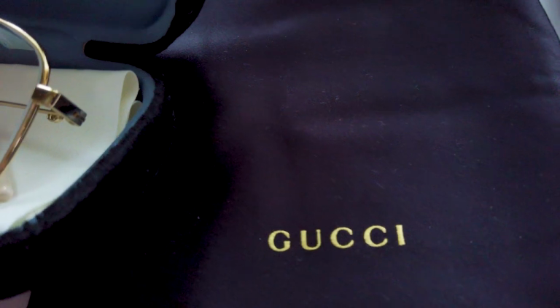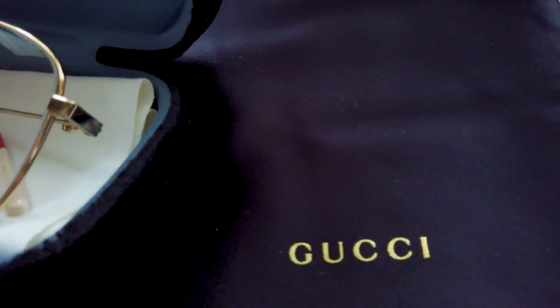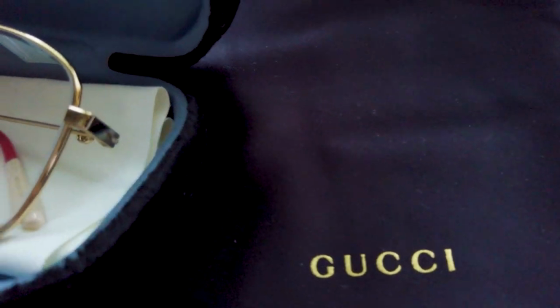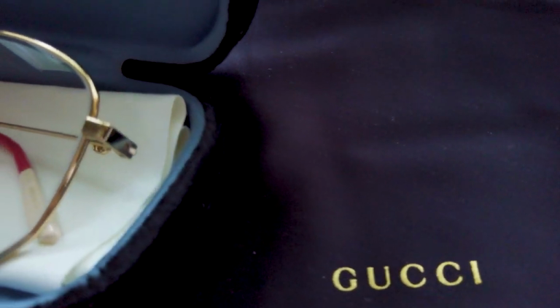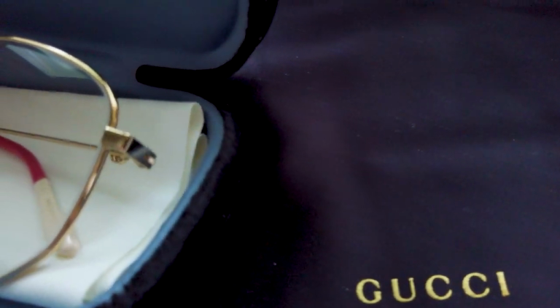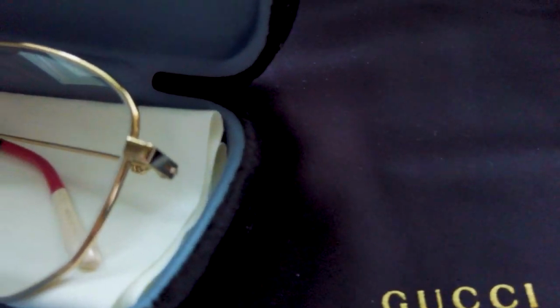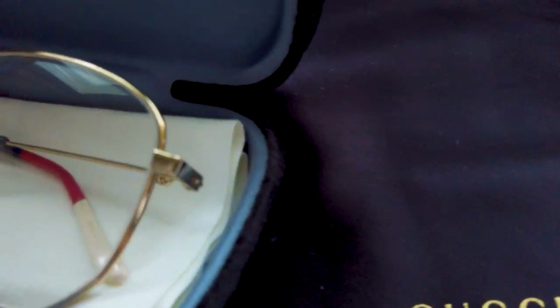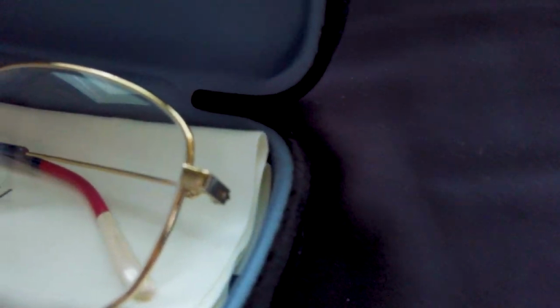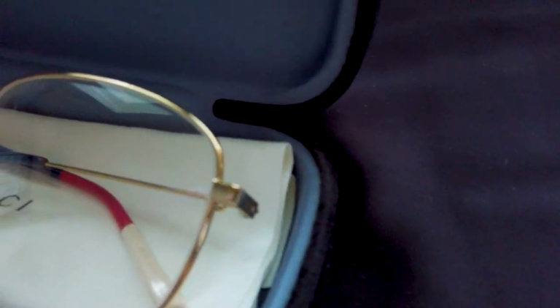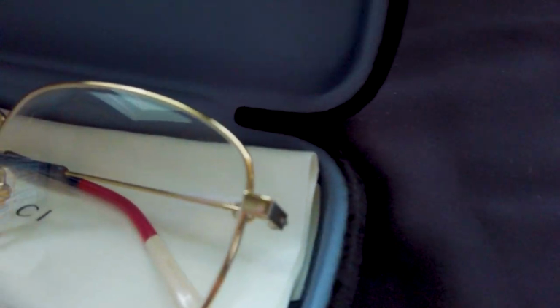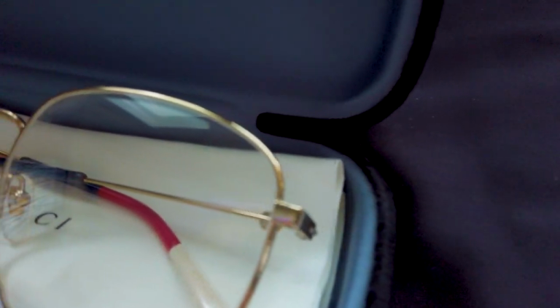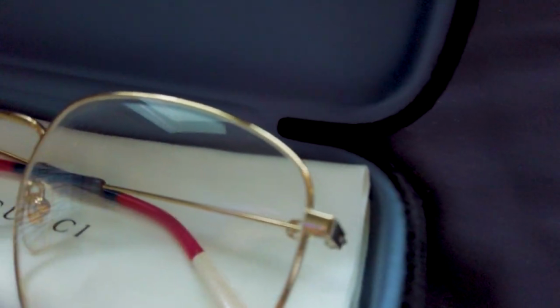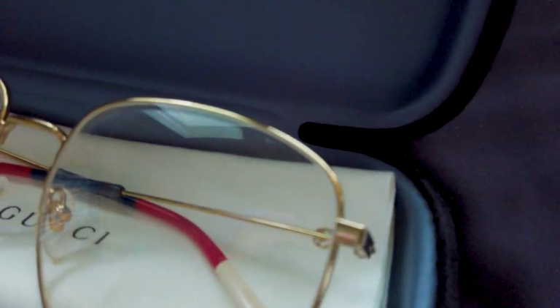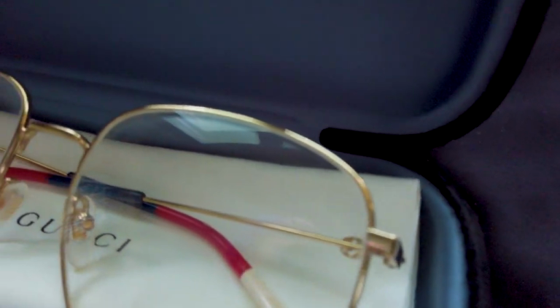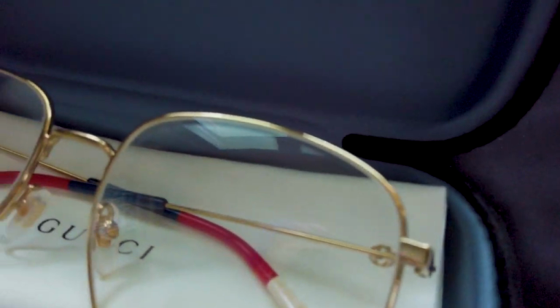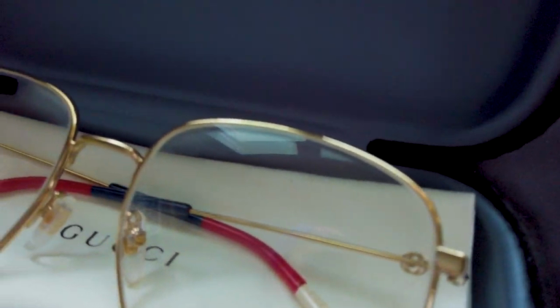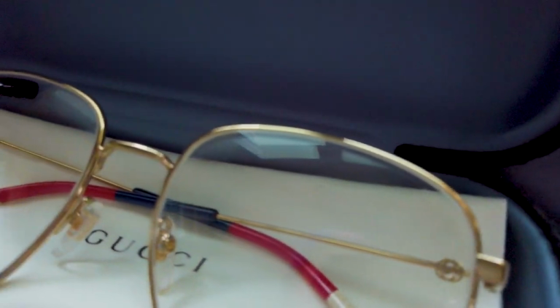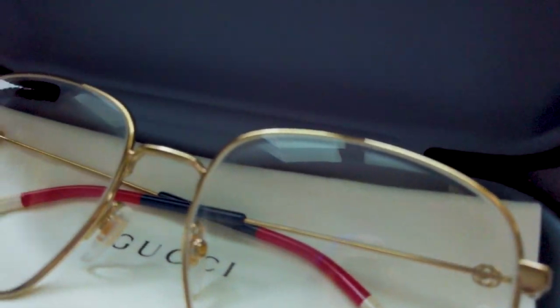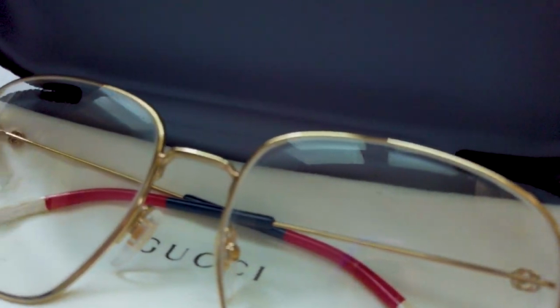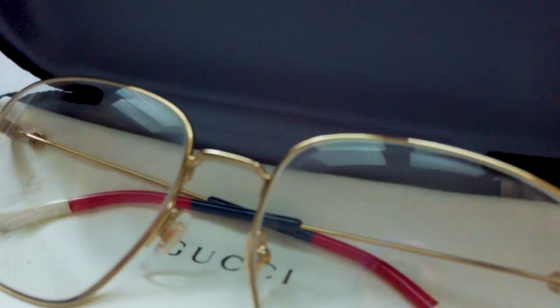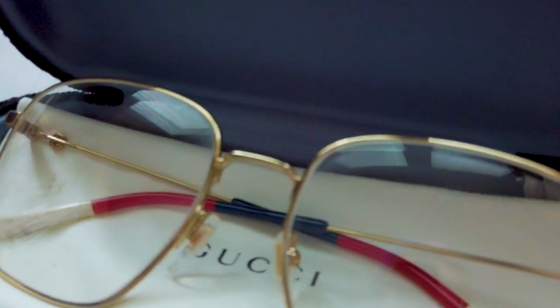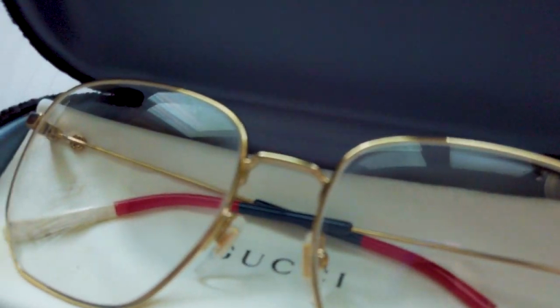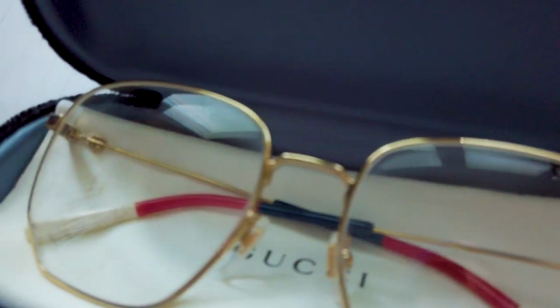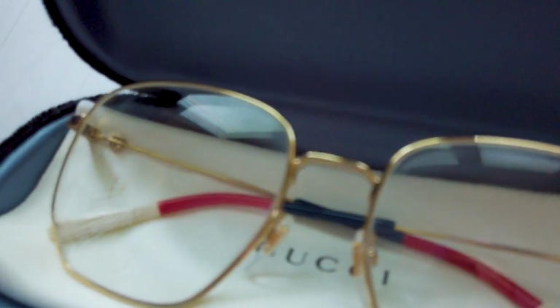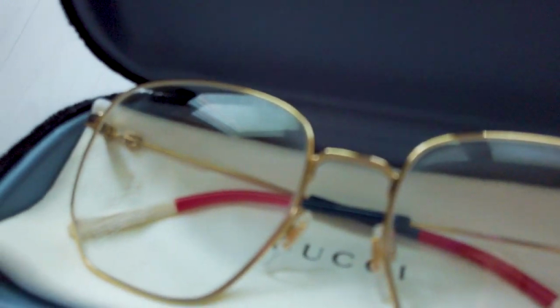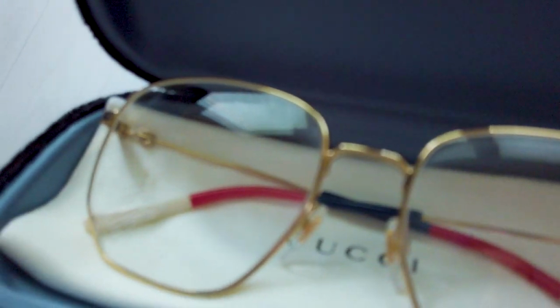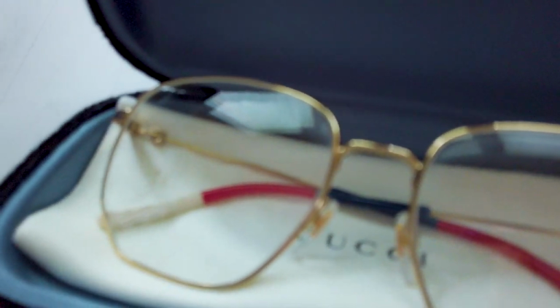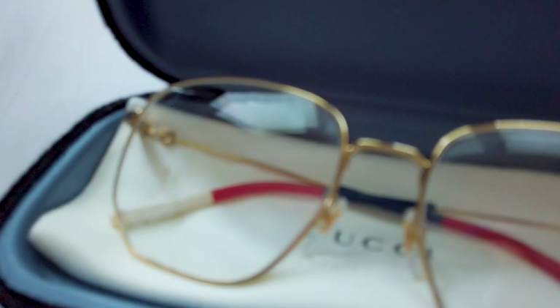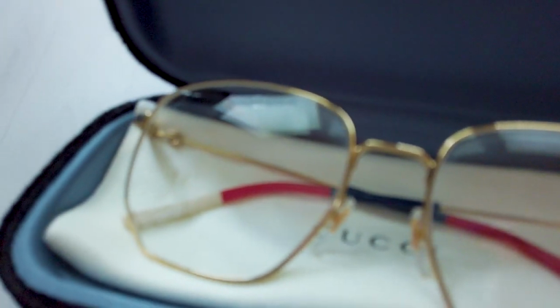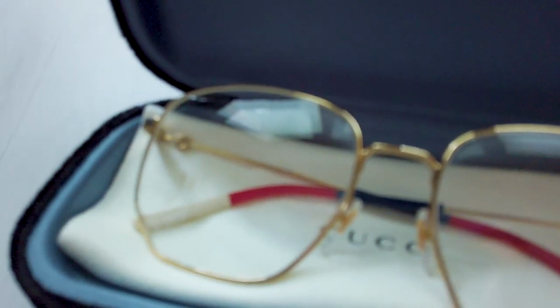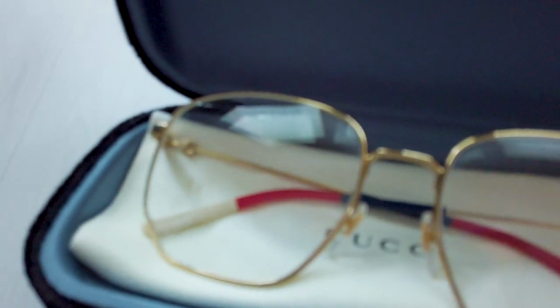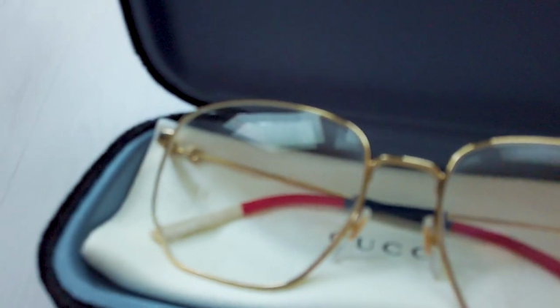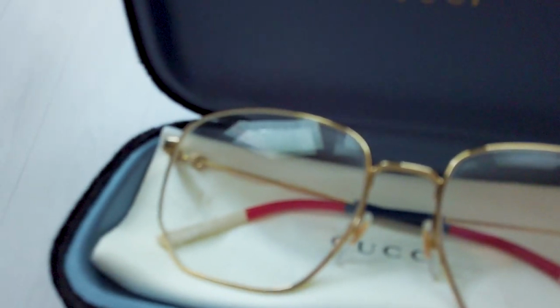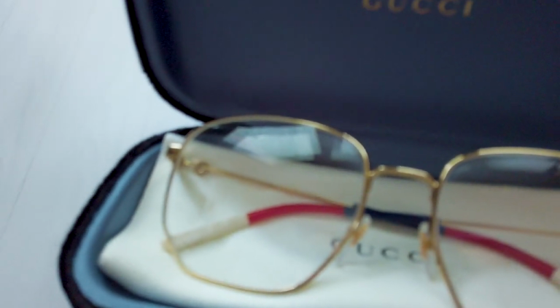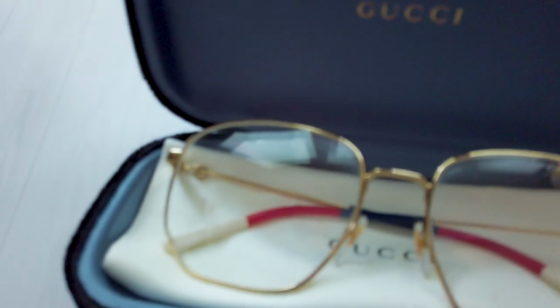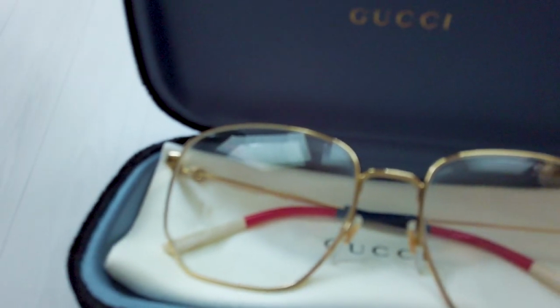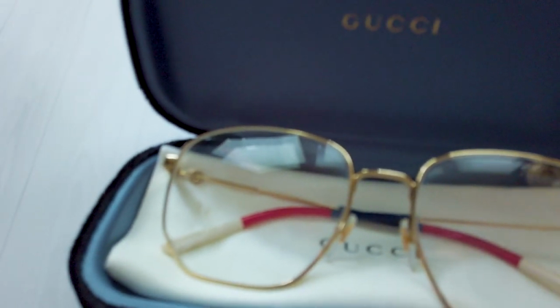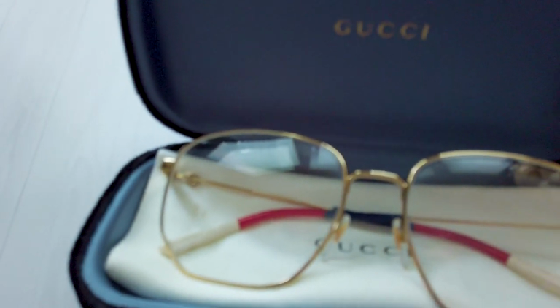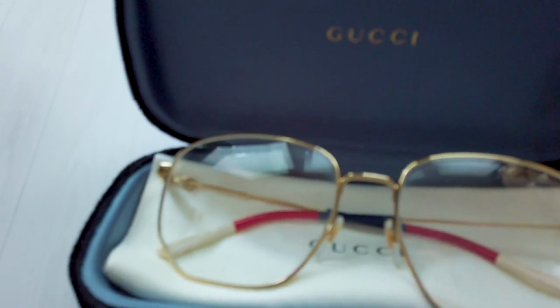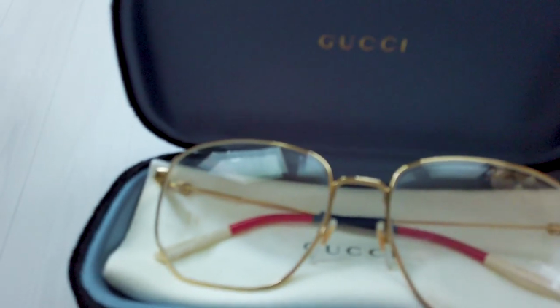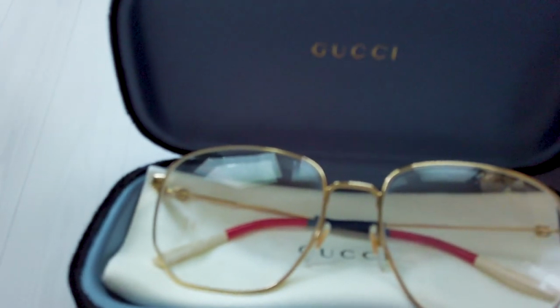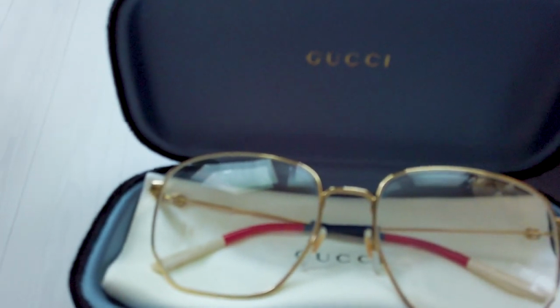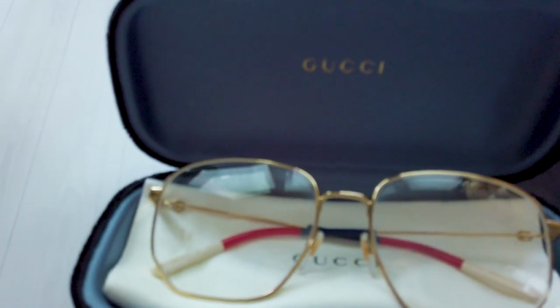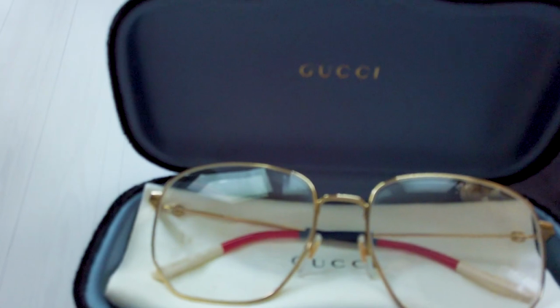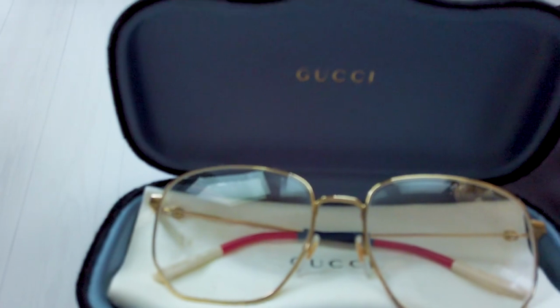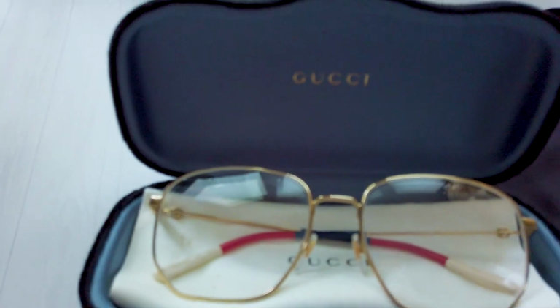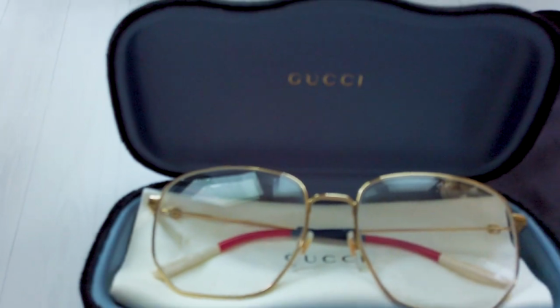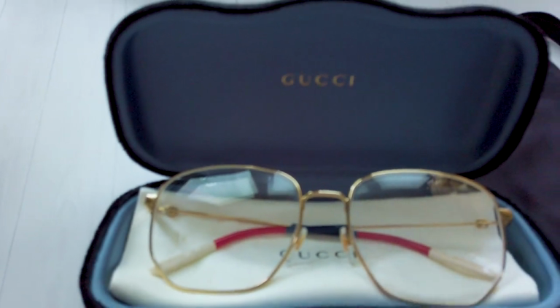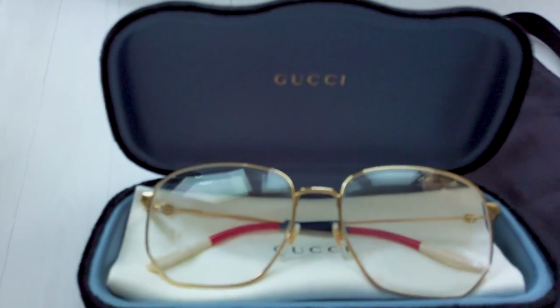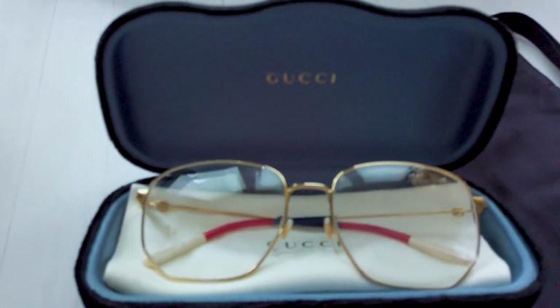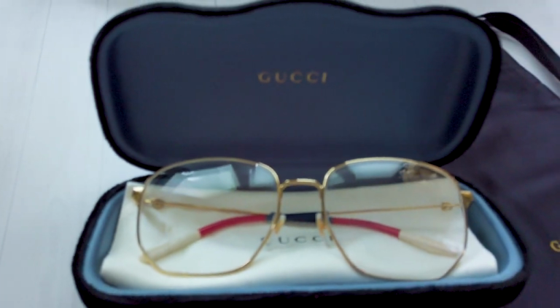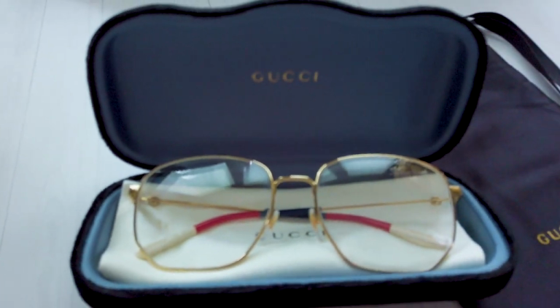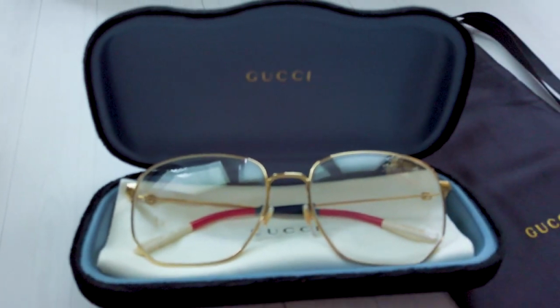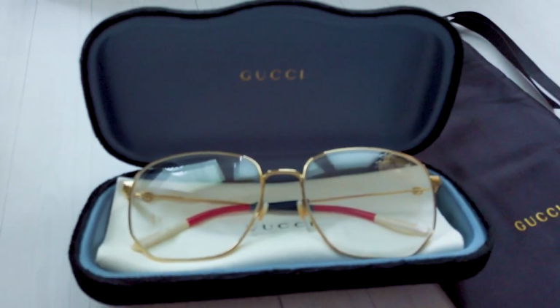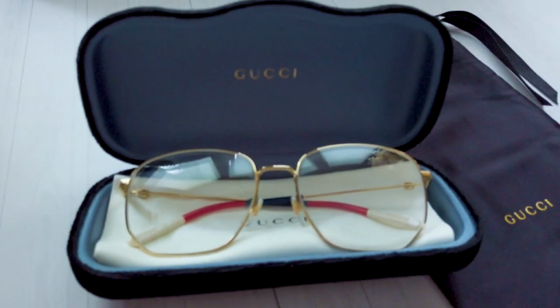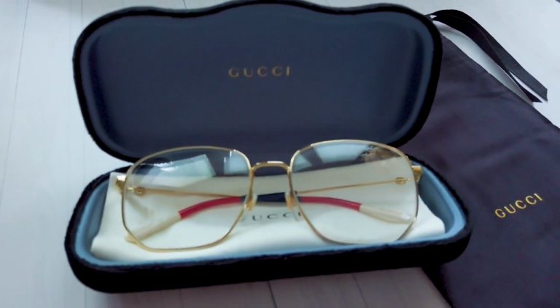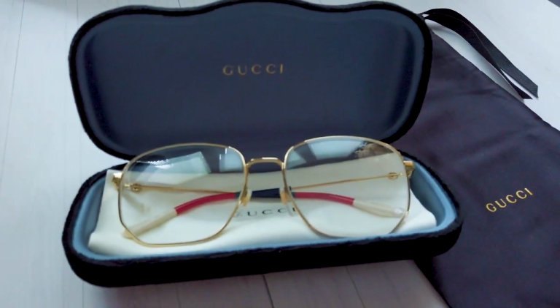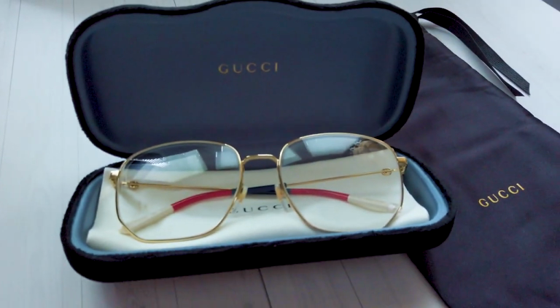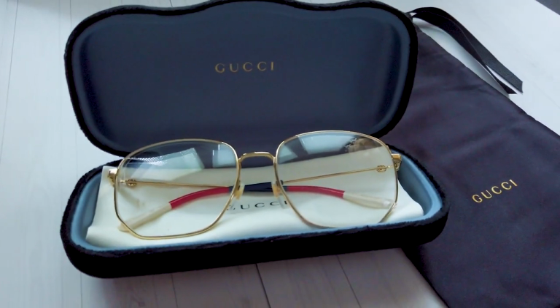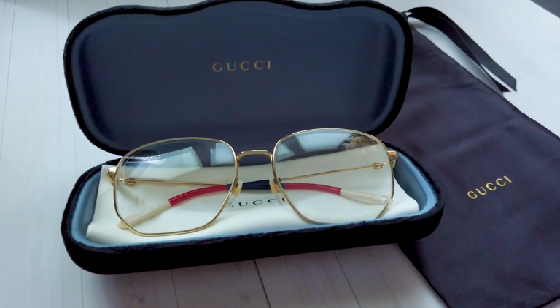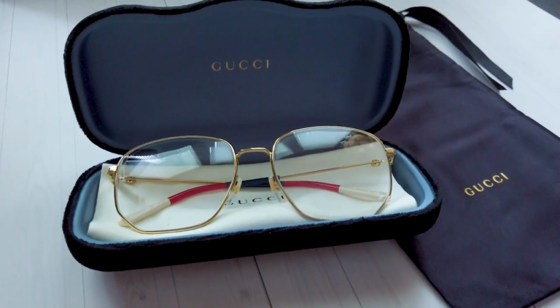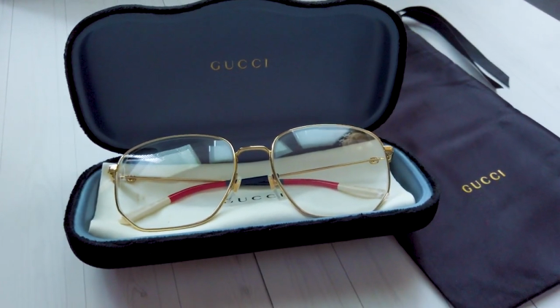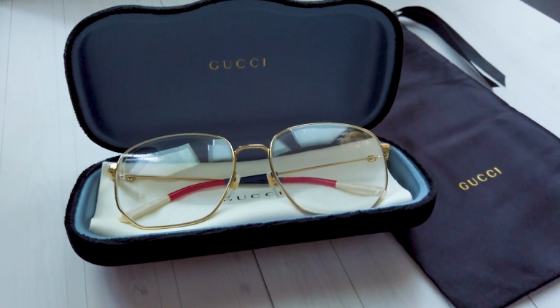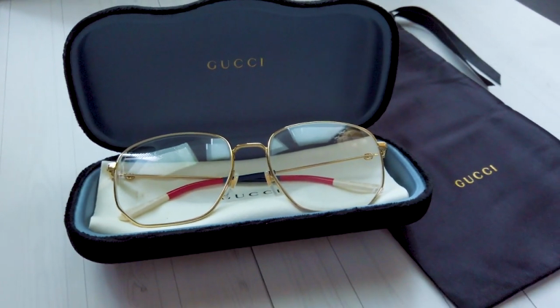Hi guys! Welcome to my YouTube channel! Saya here, and this is my first Gucci item I've ever owned, and that's pretty exciting.